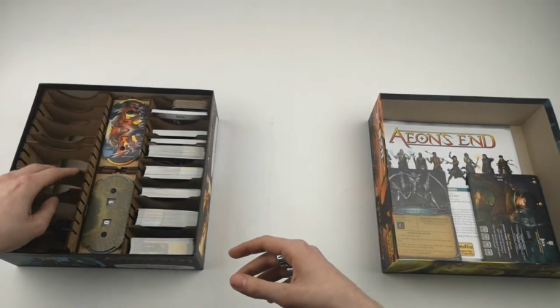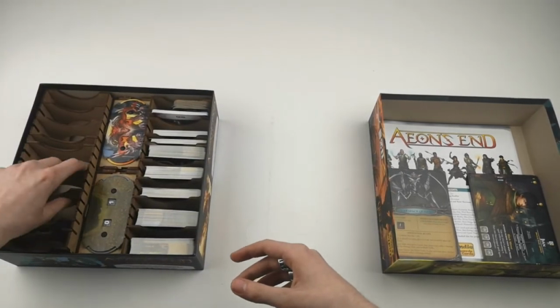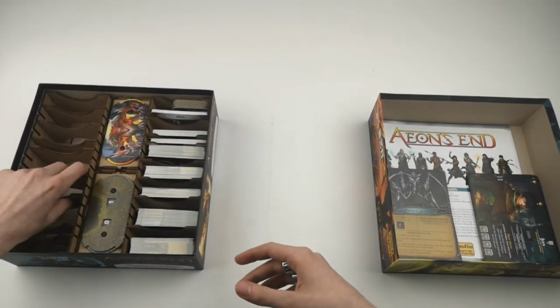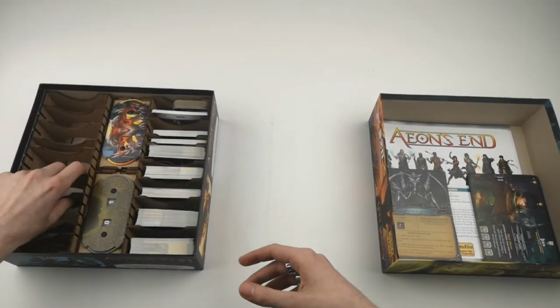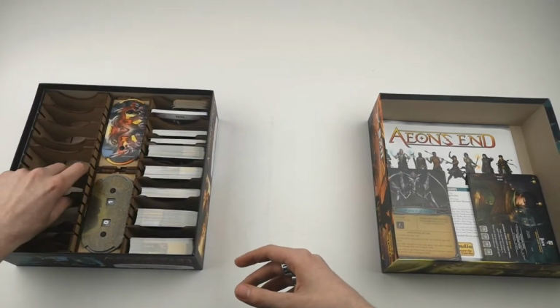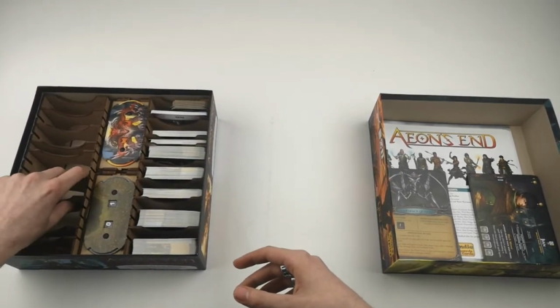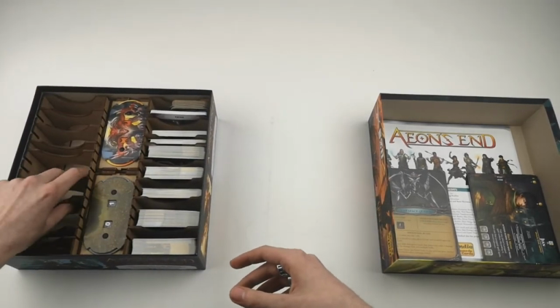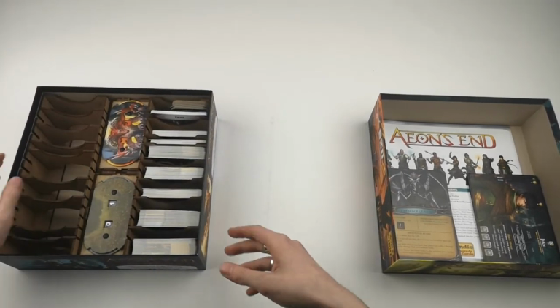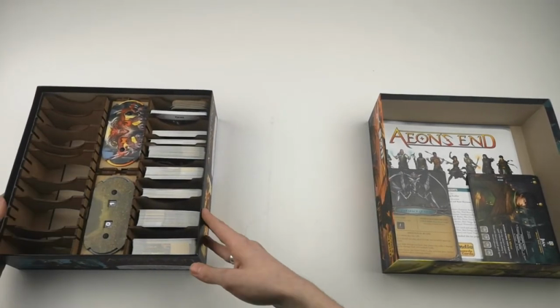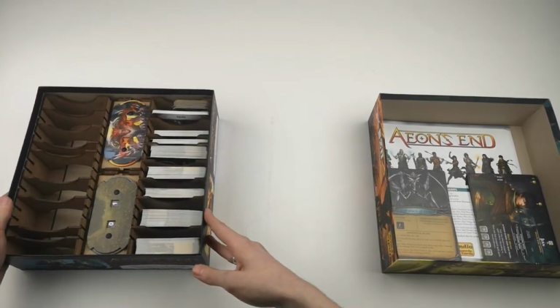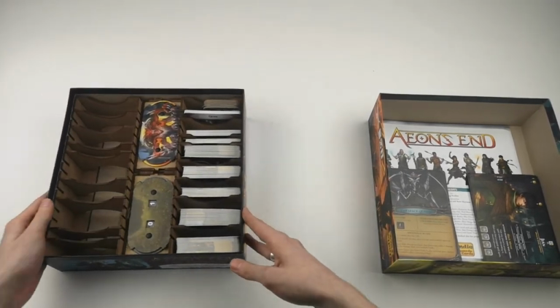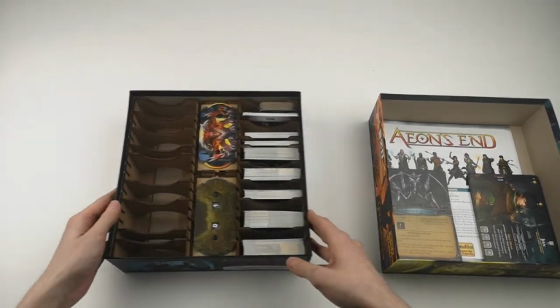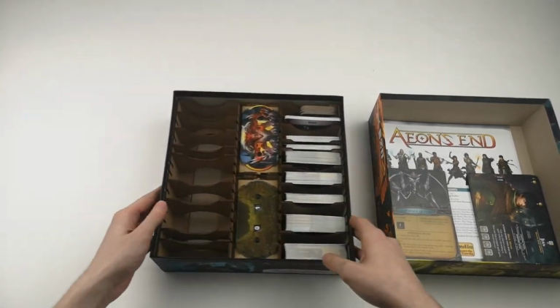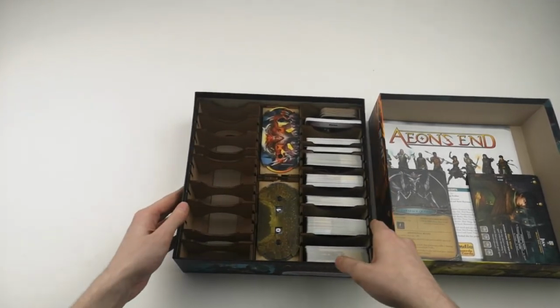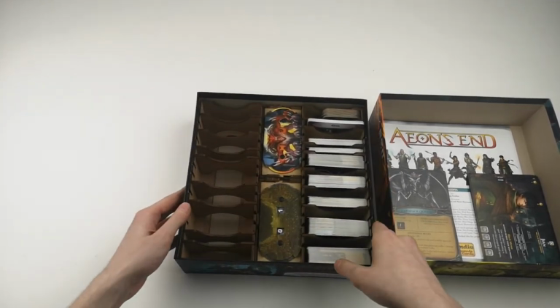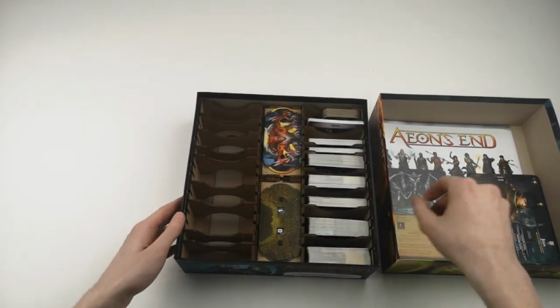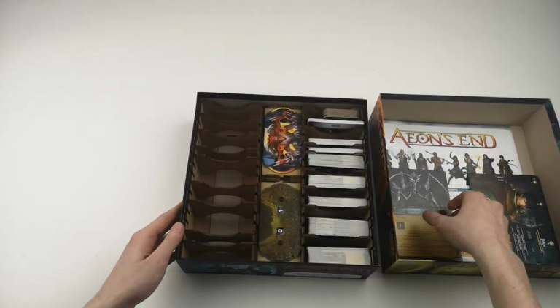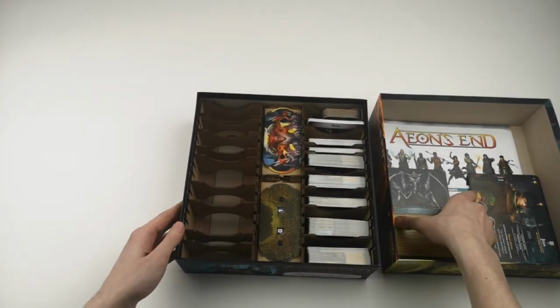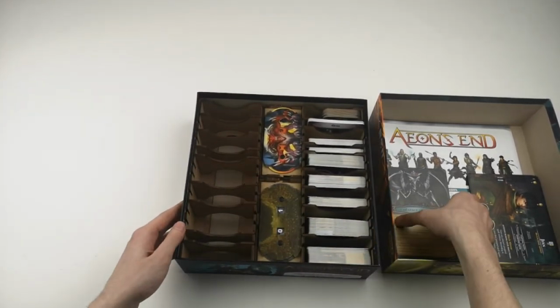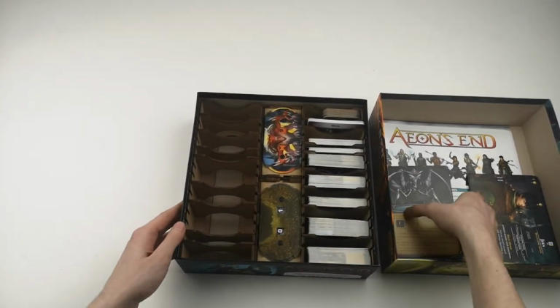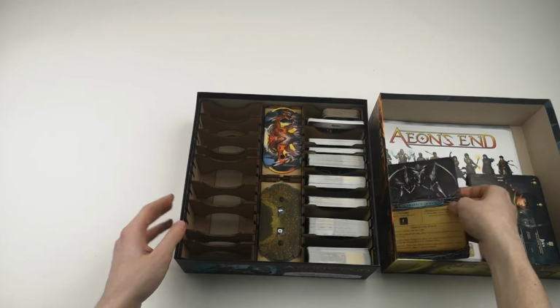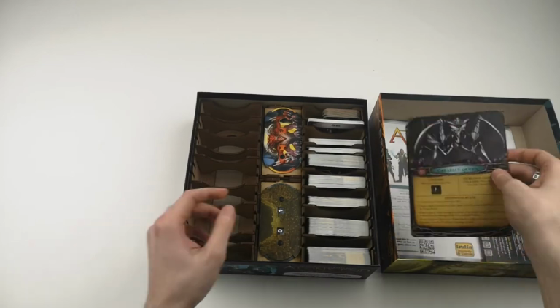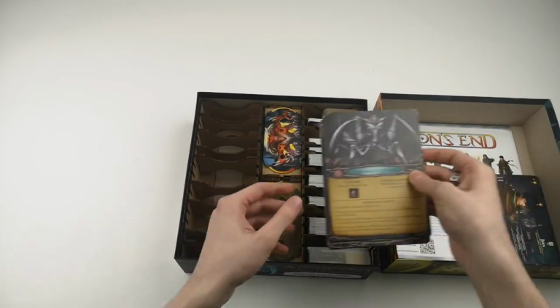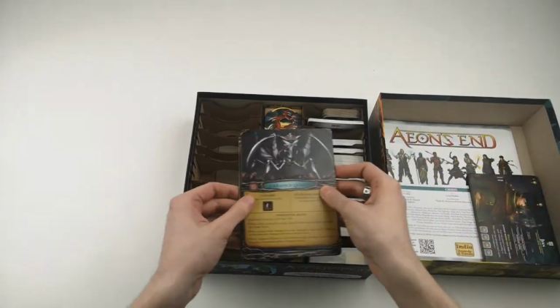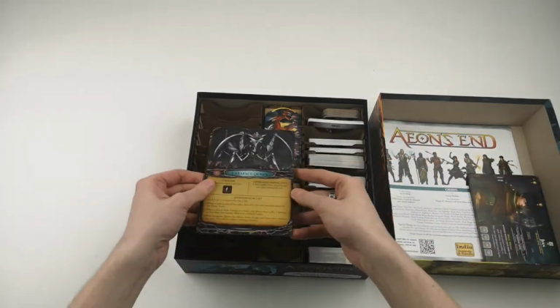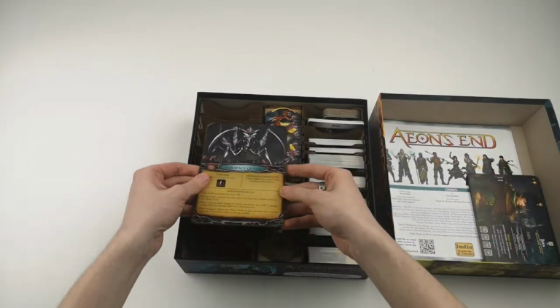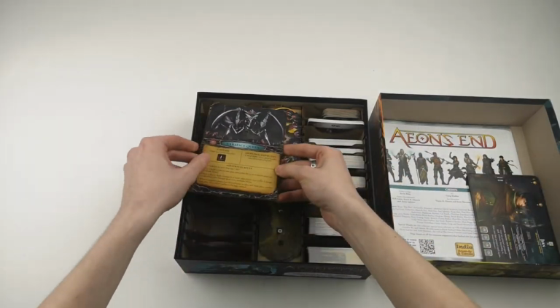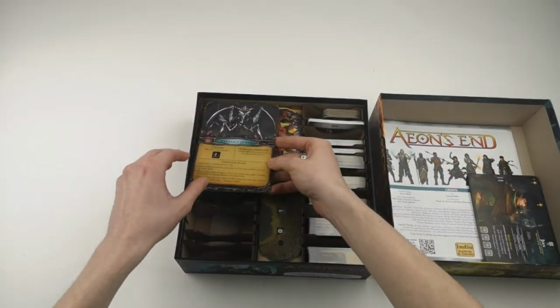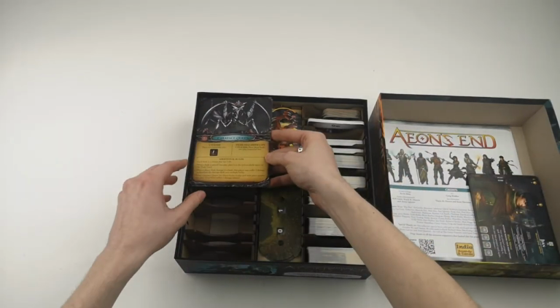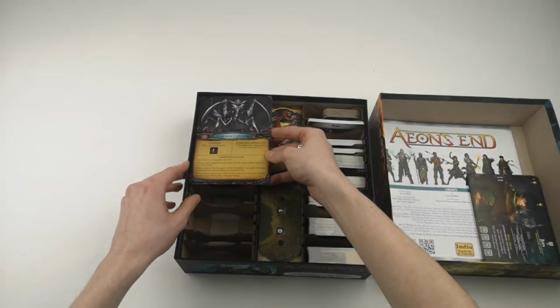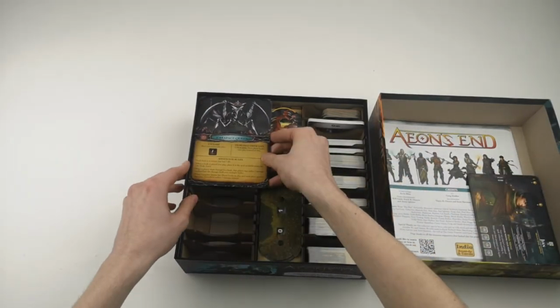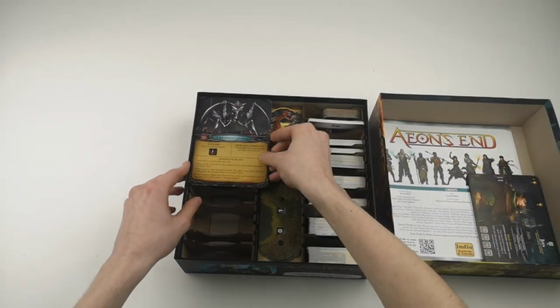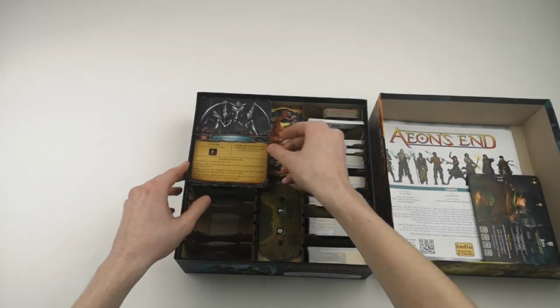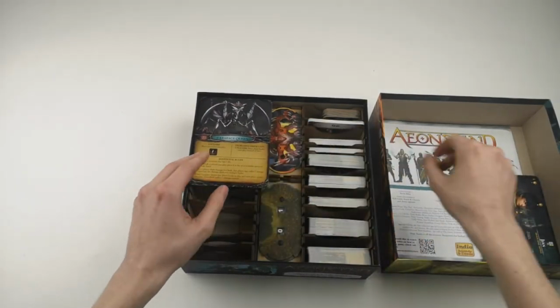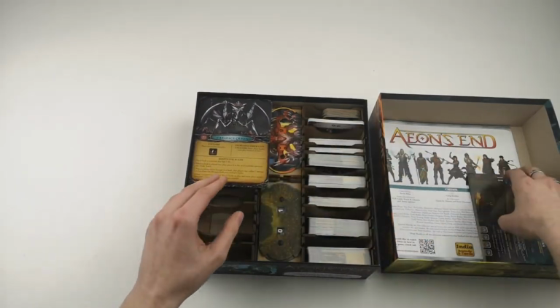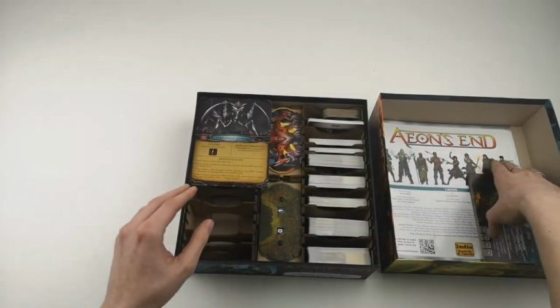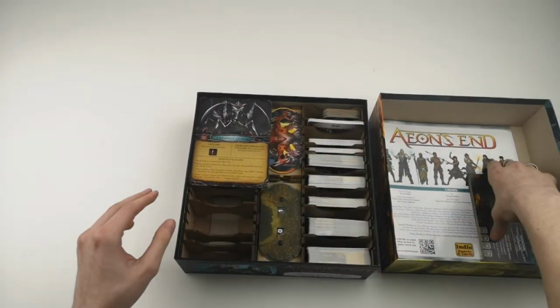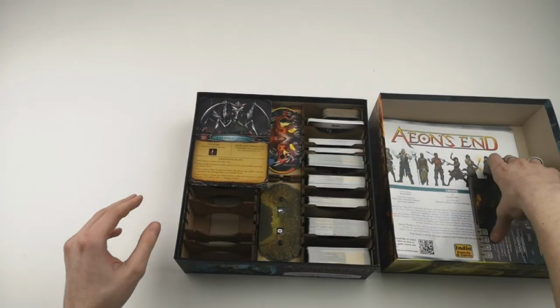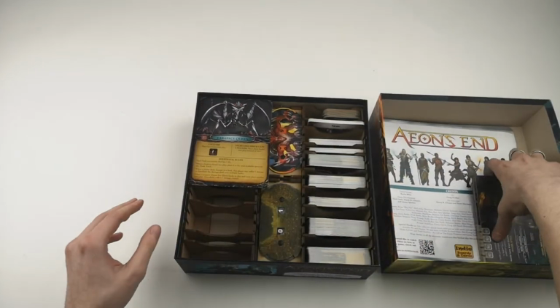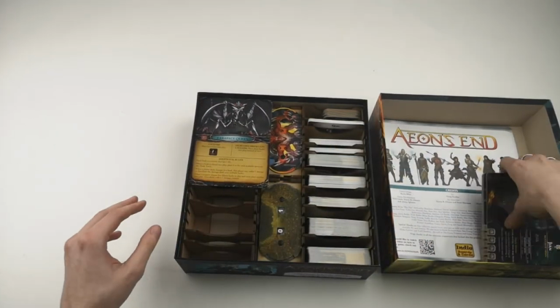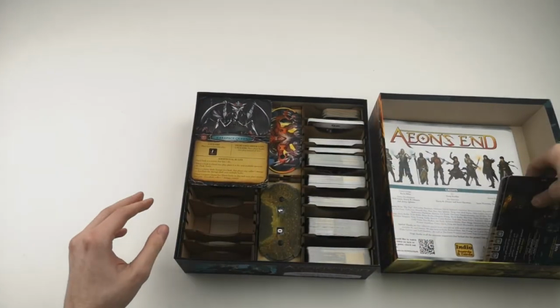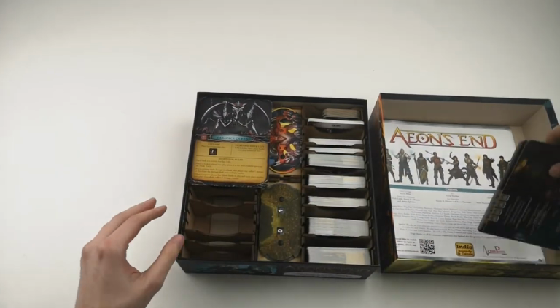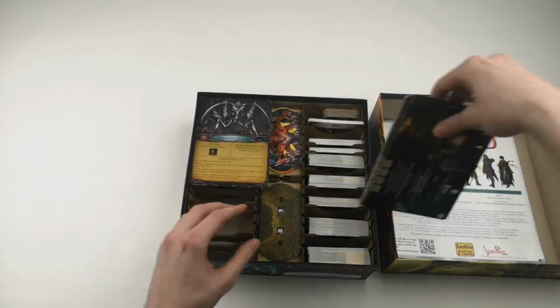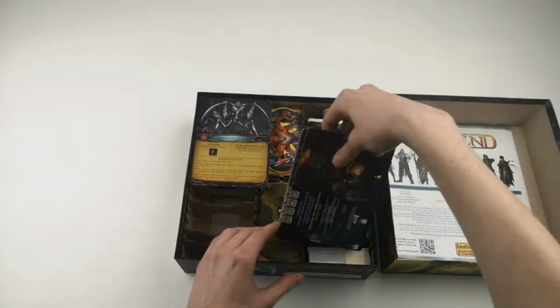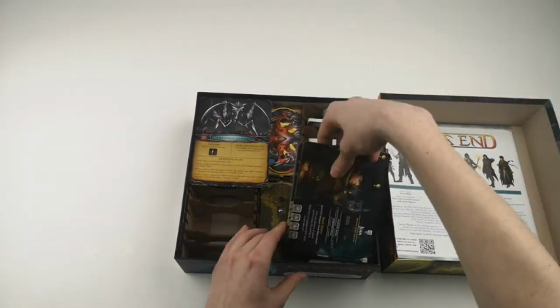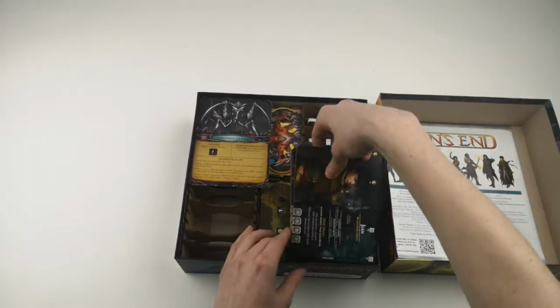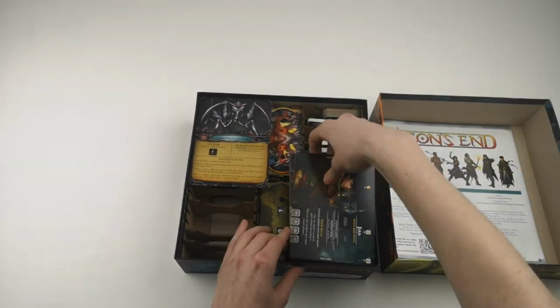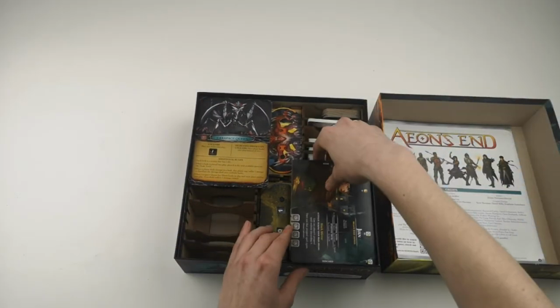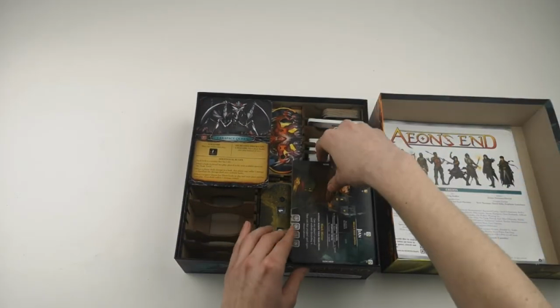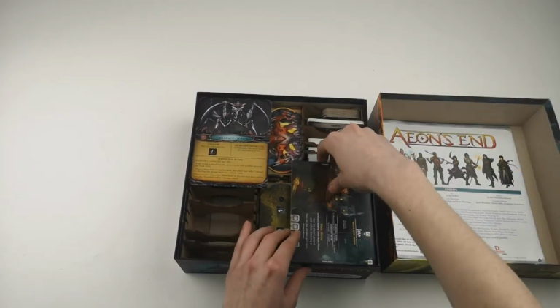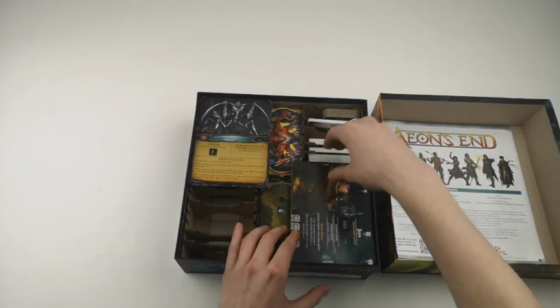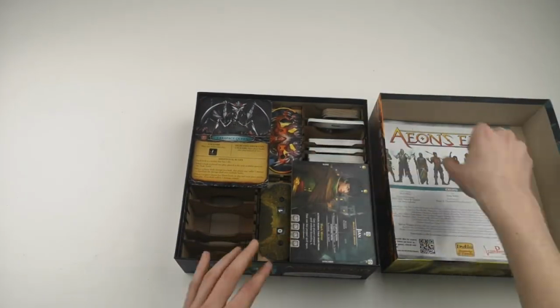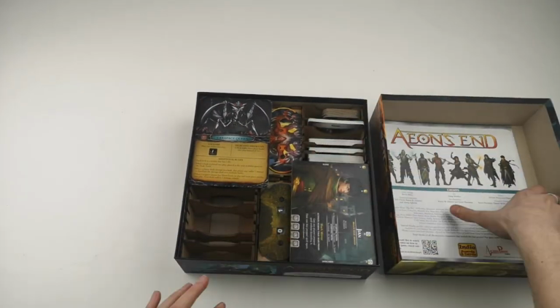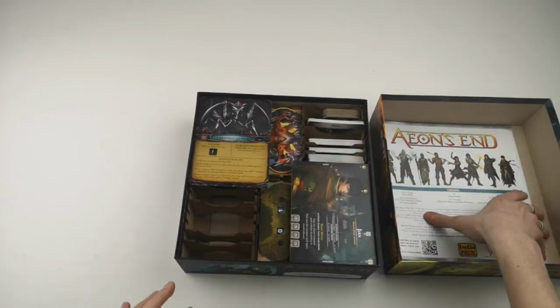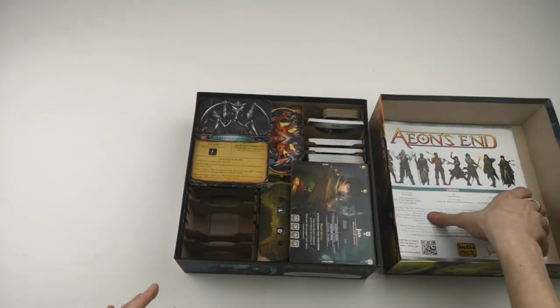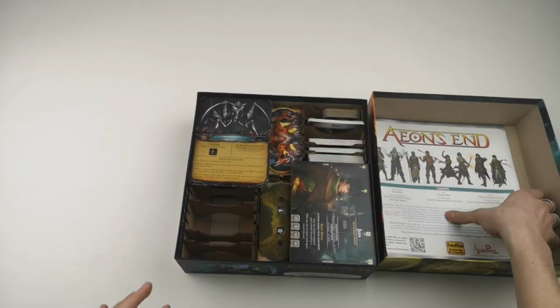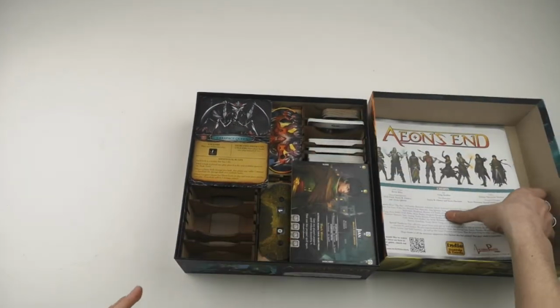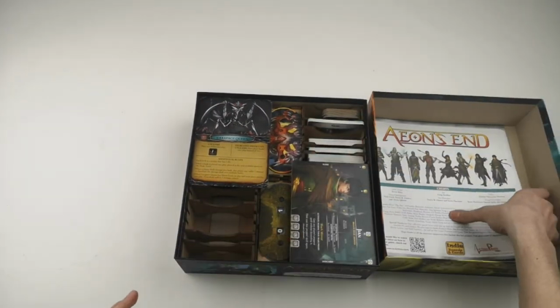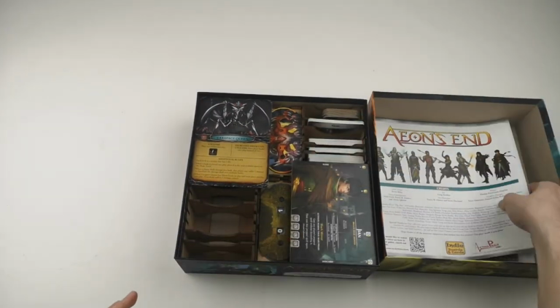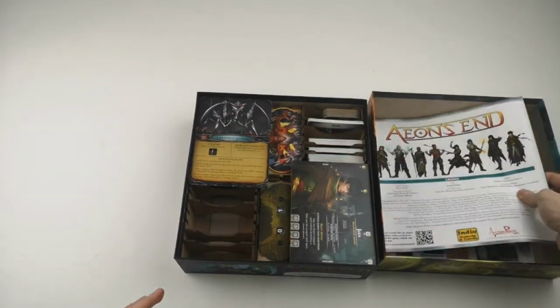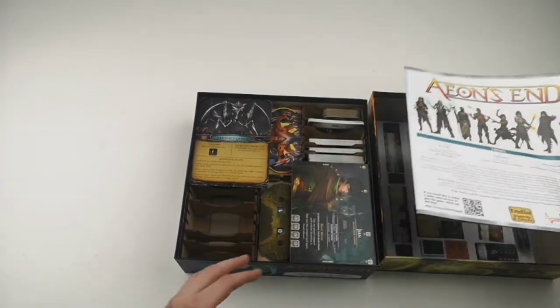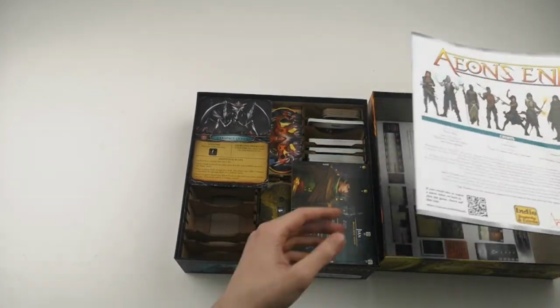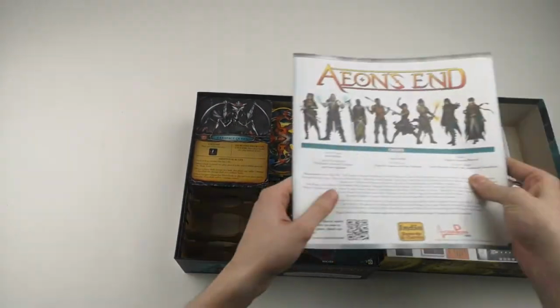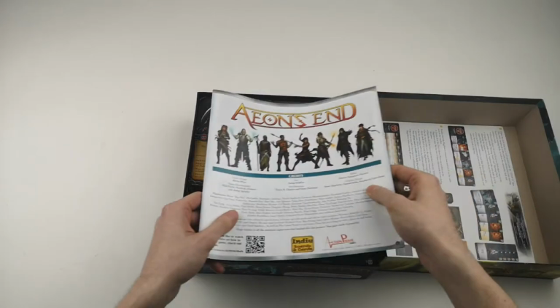And a general overview of how it fits into the box. Here's a place for the nemesis boards and mage boards and rulebooks.